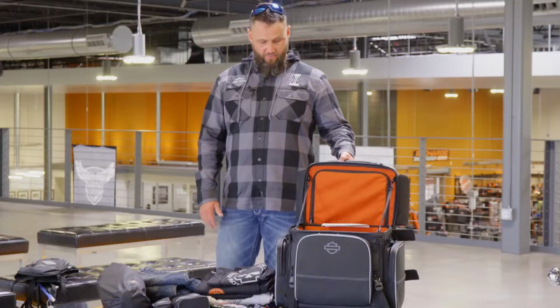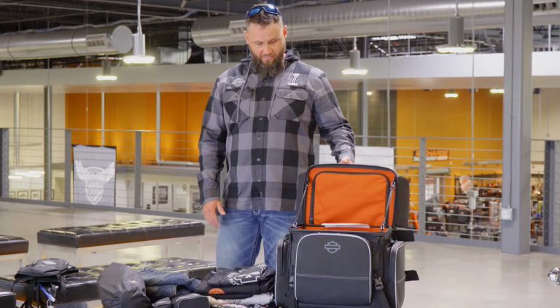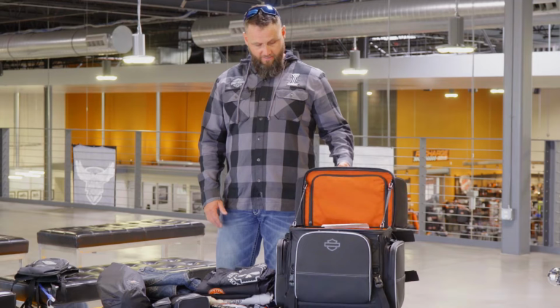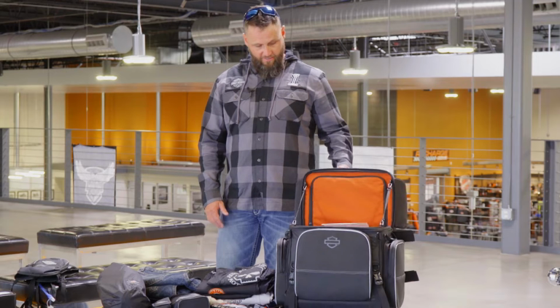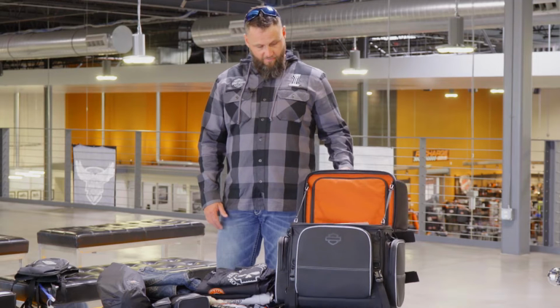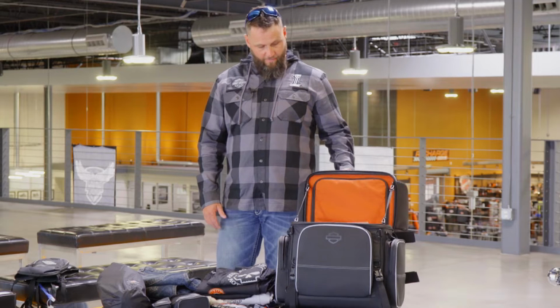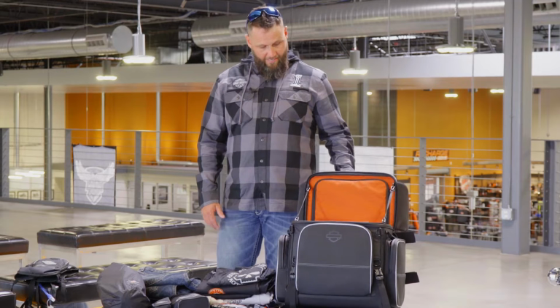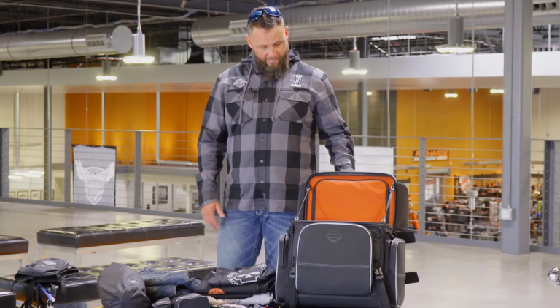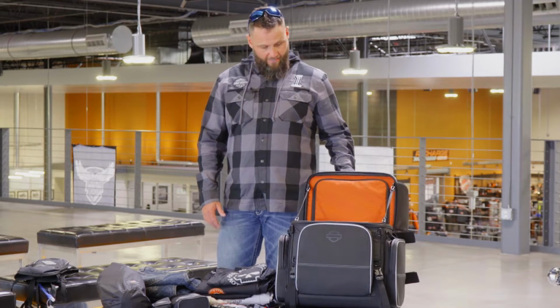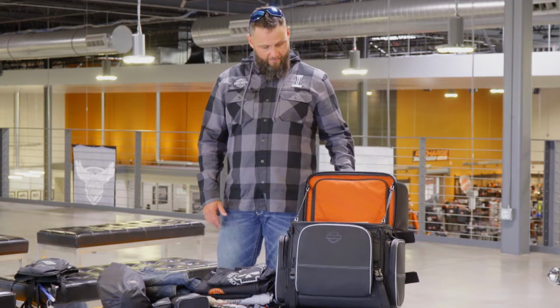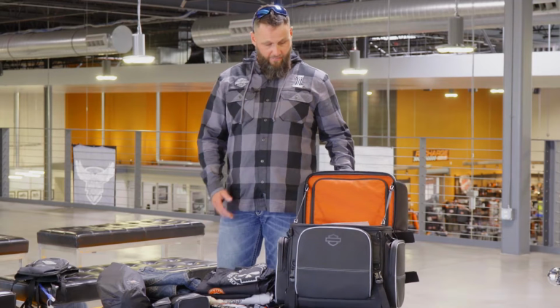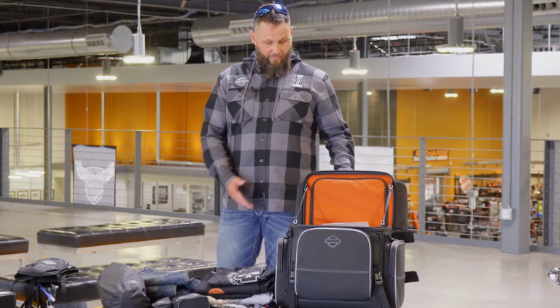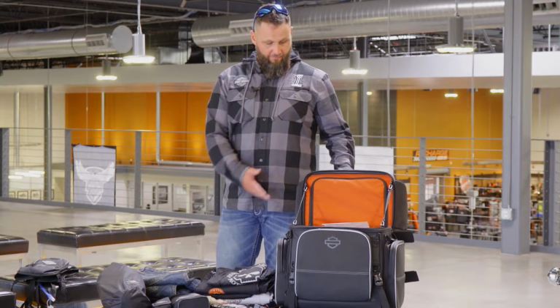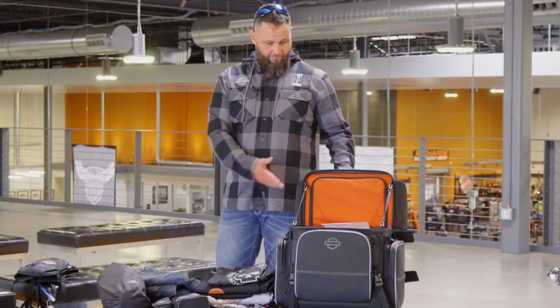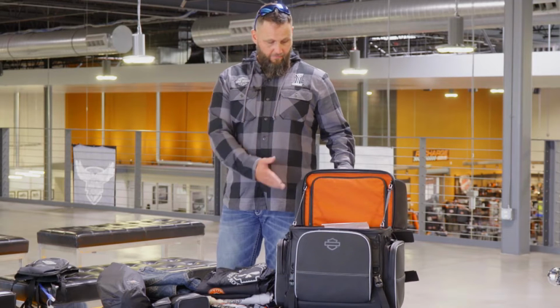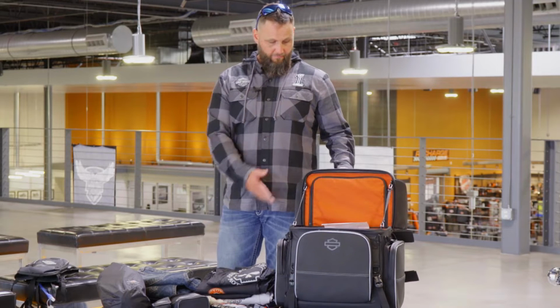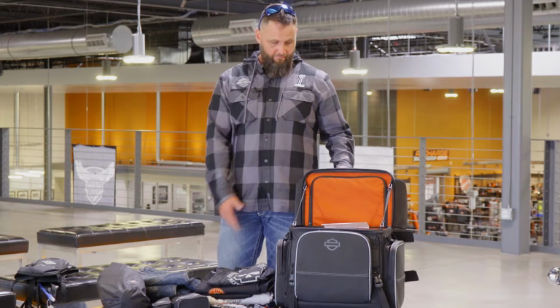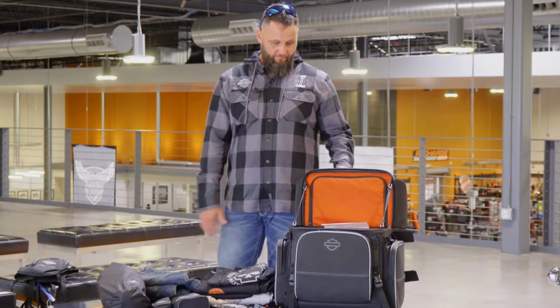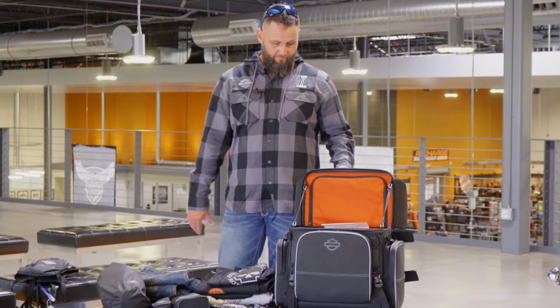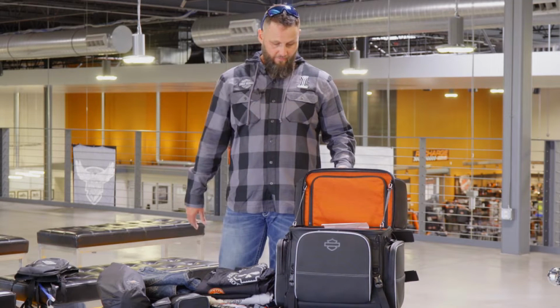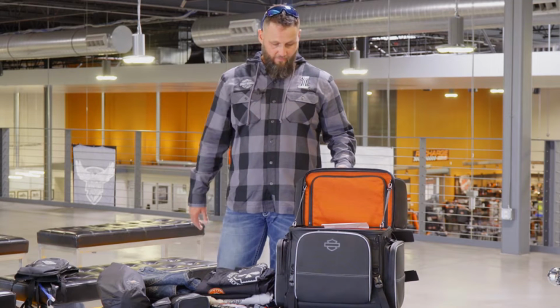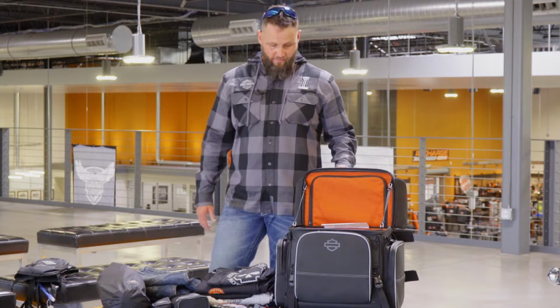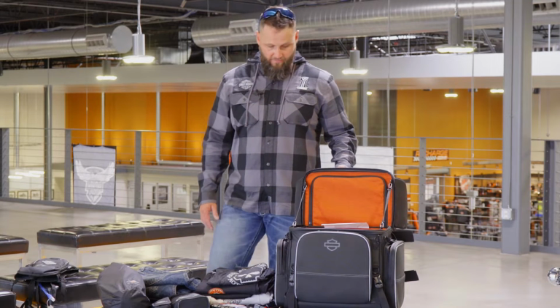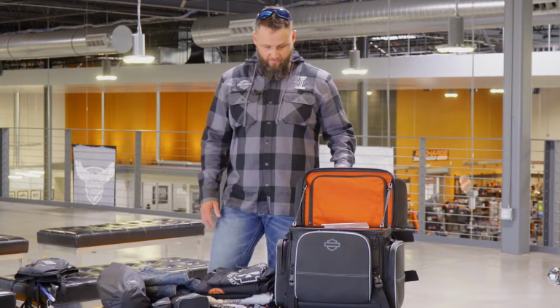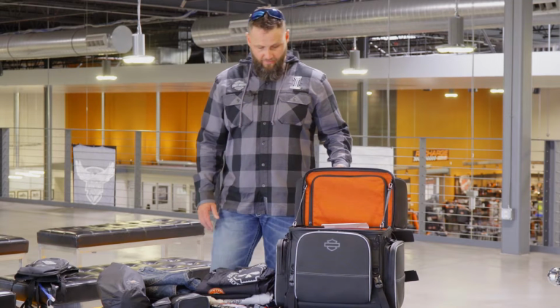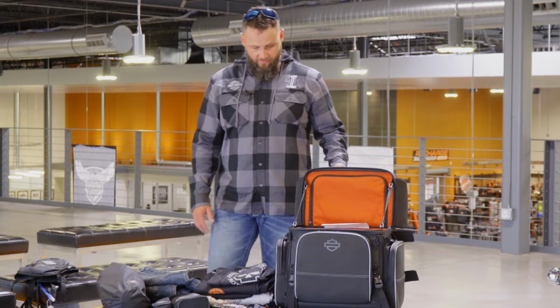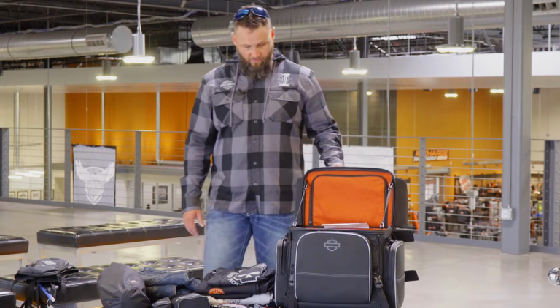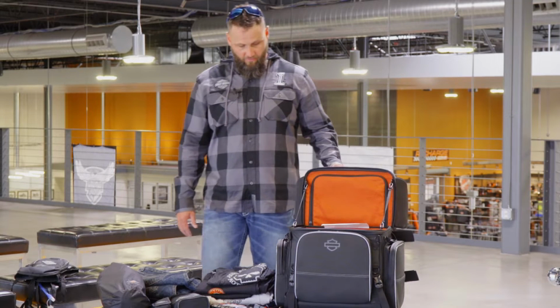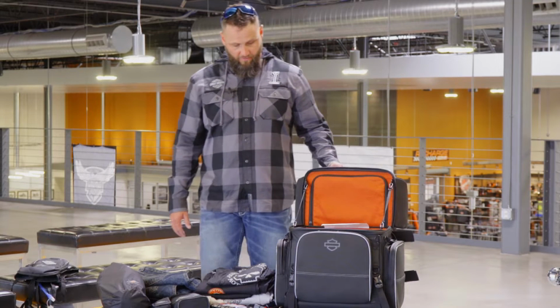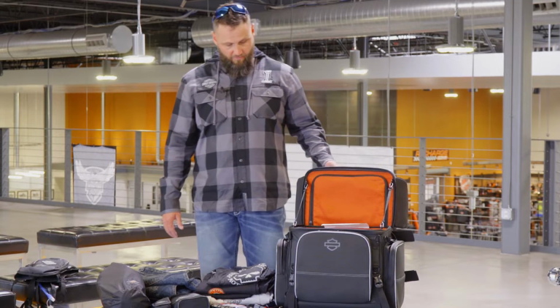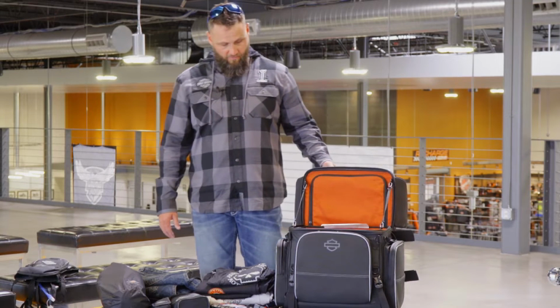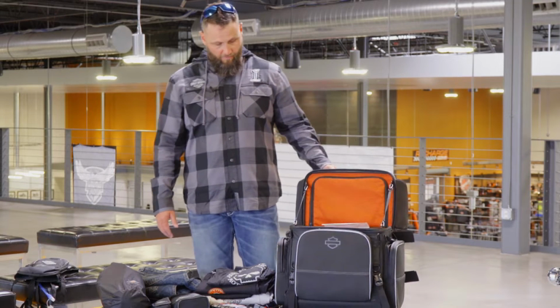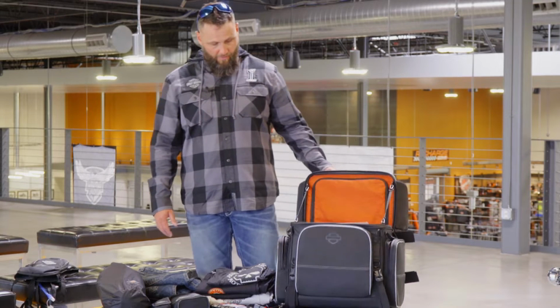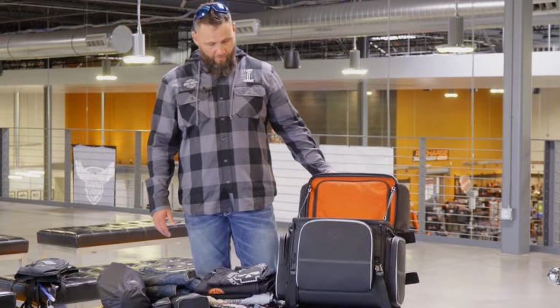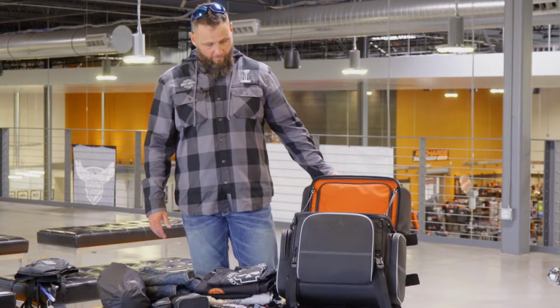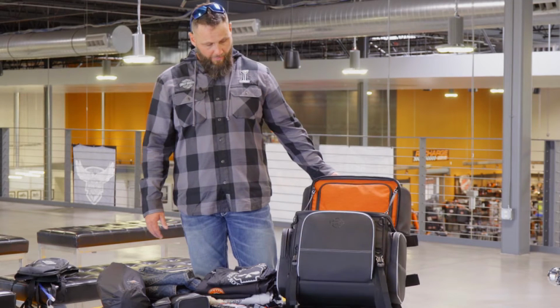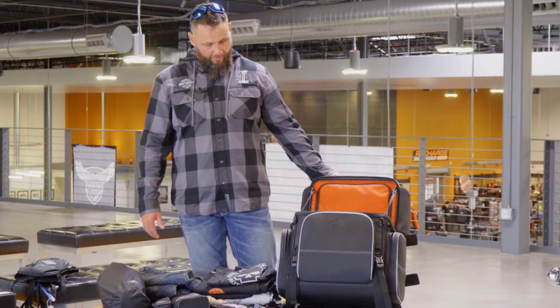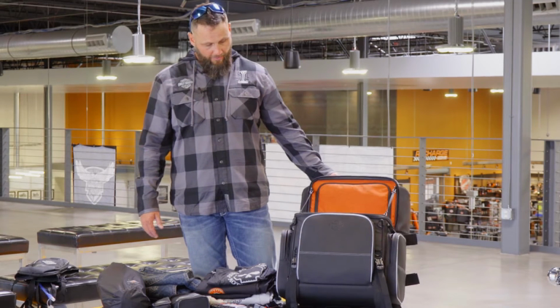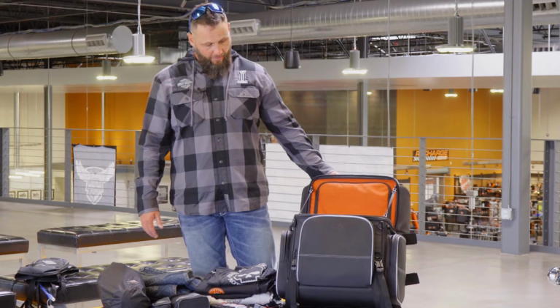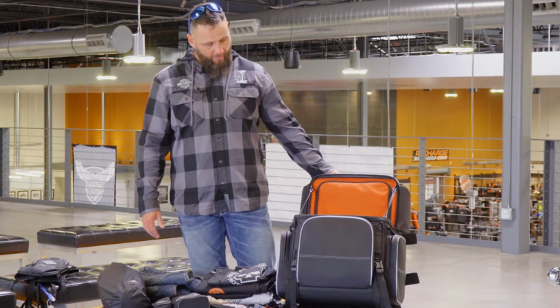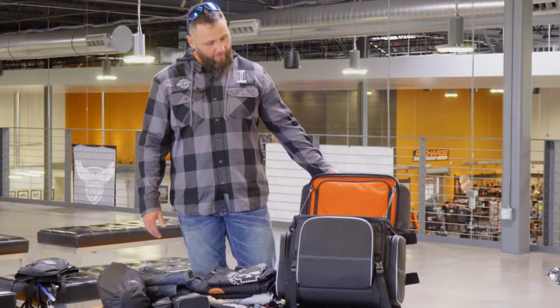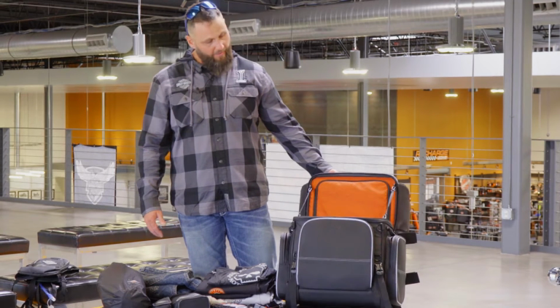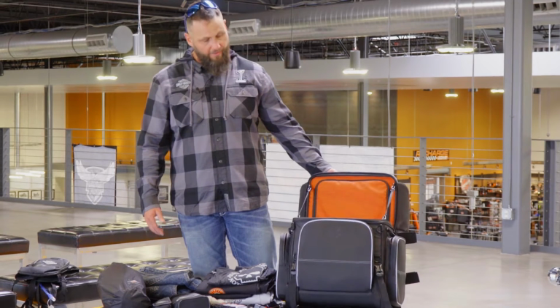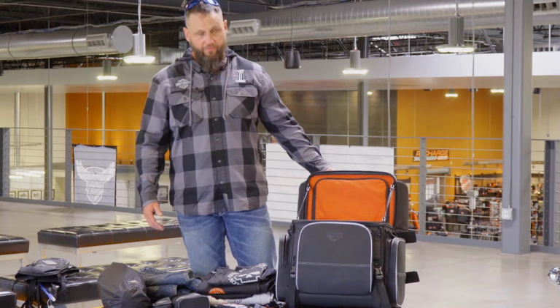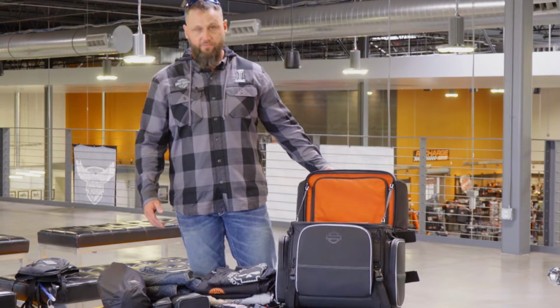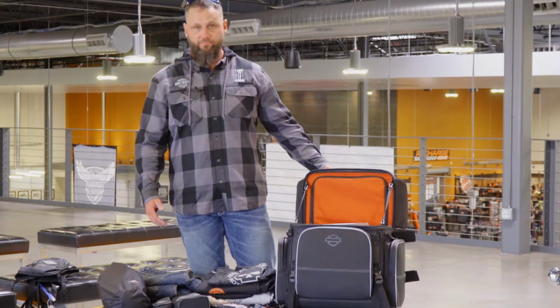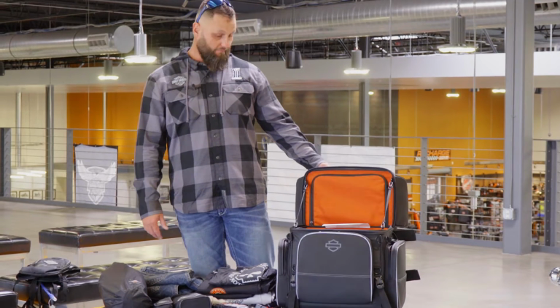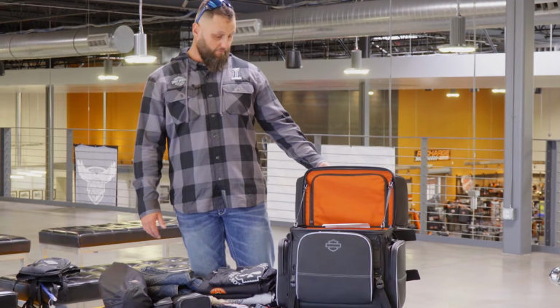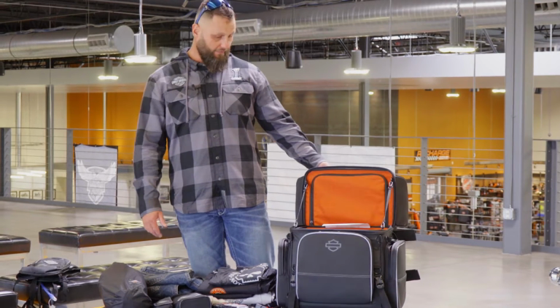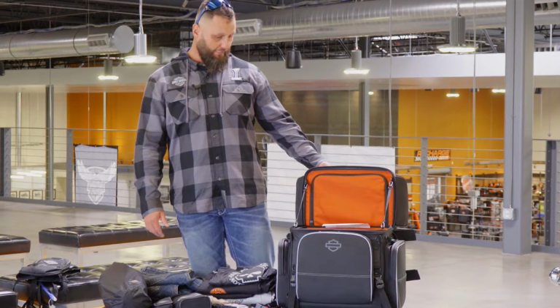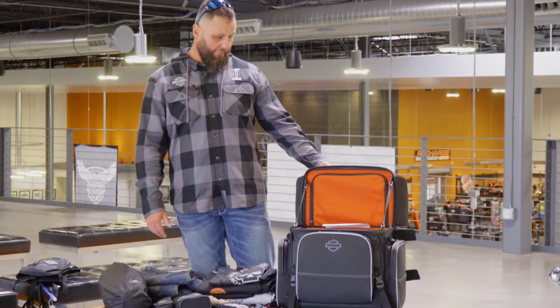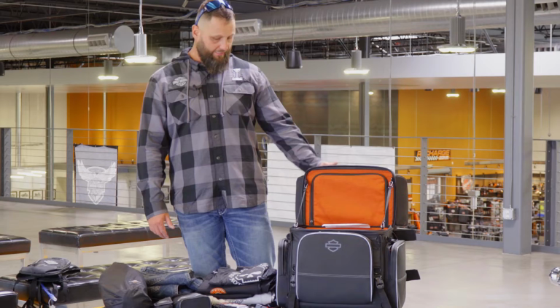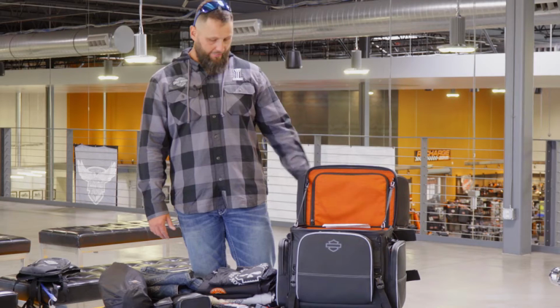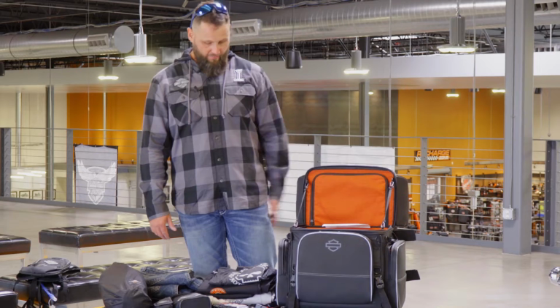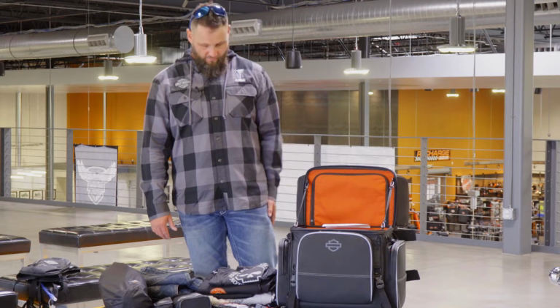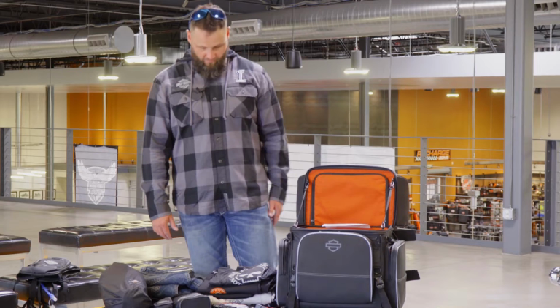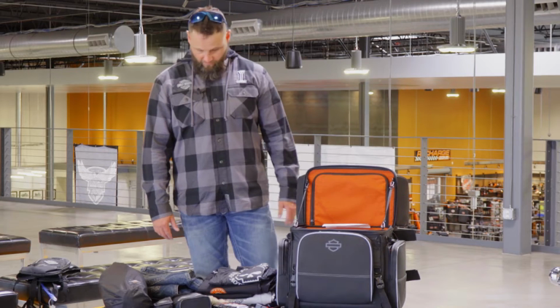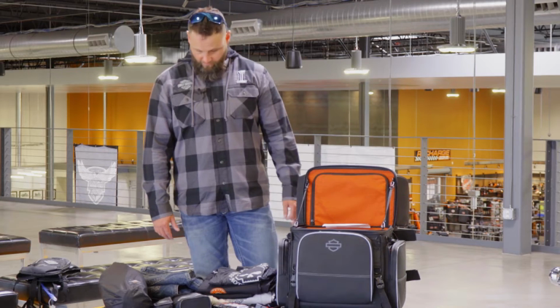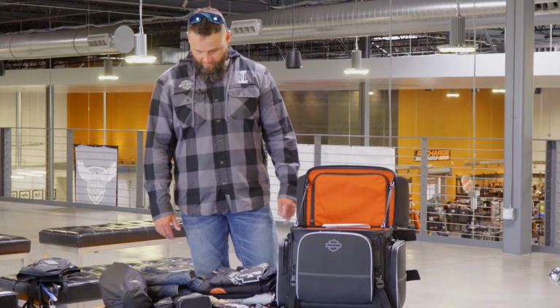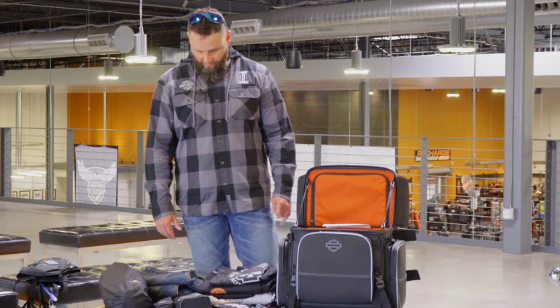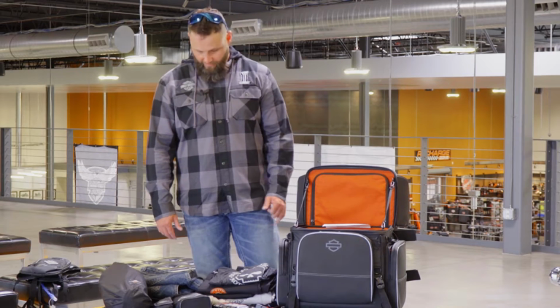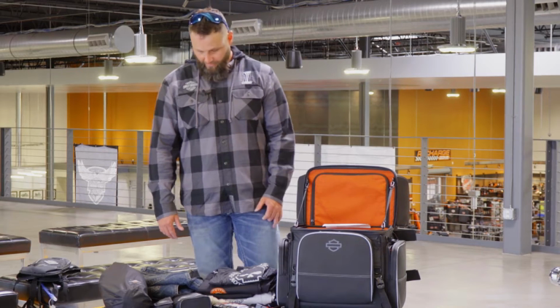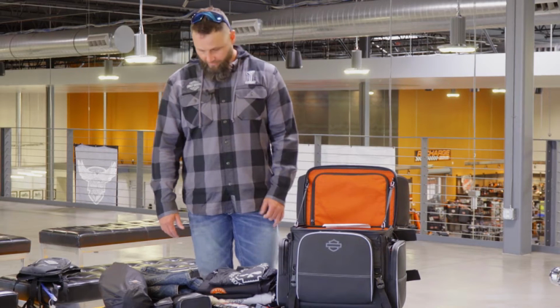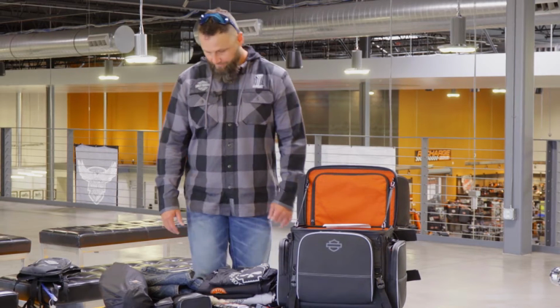I just got this bag today from the Las Vegas Harley. It was a brand new bag that they got in. I really liked it, so we got it.